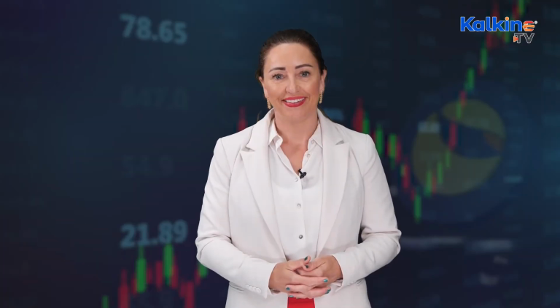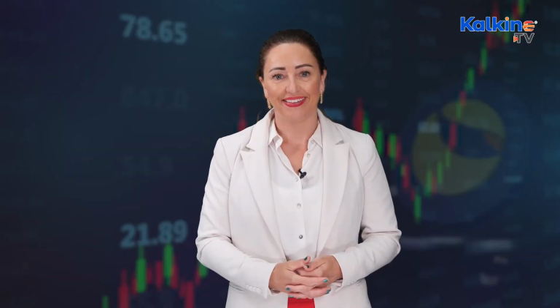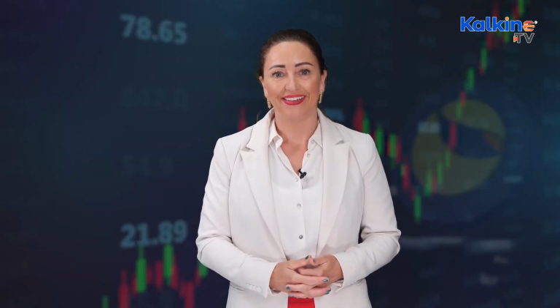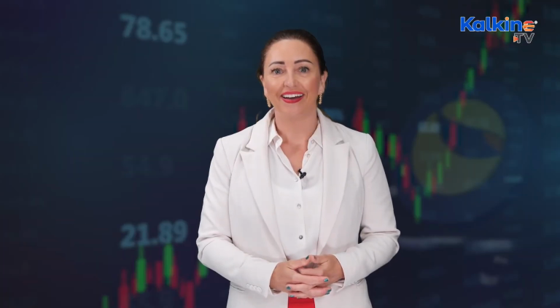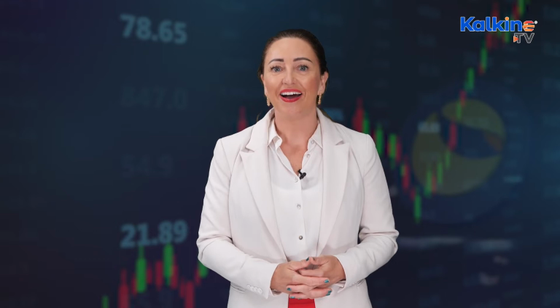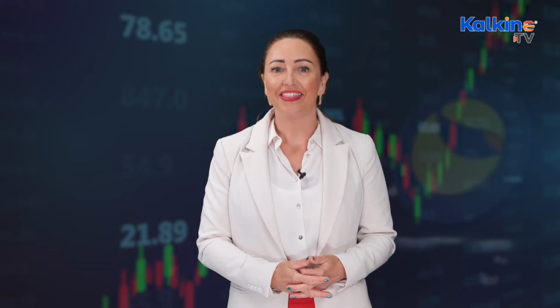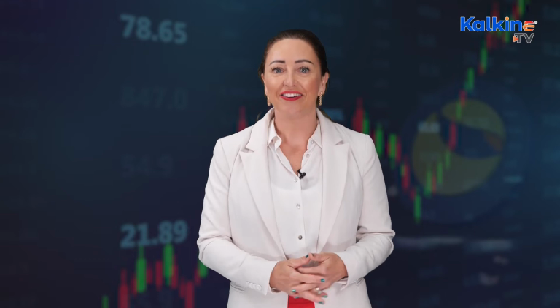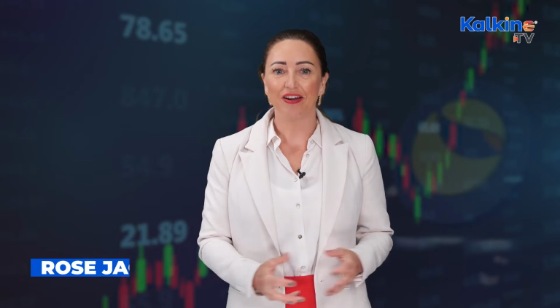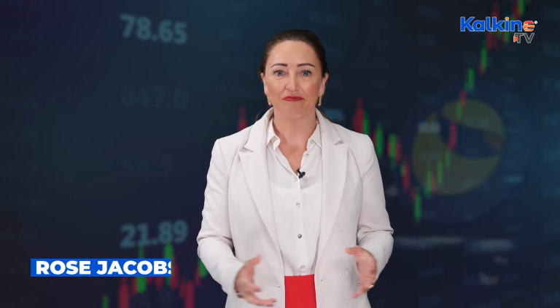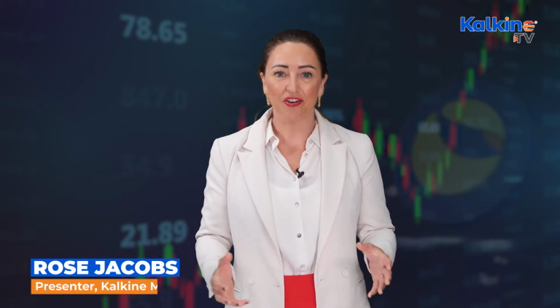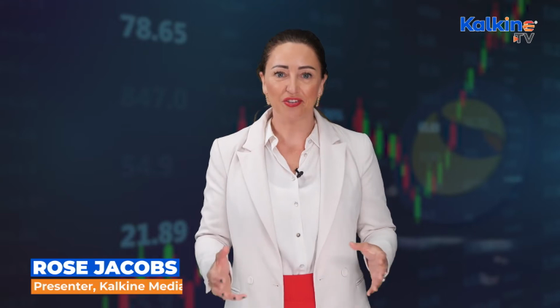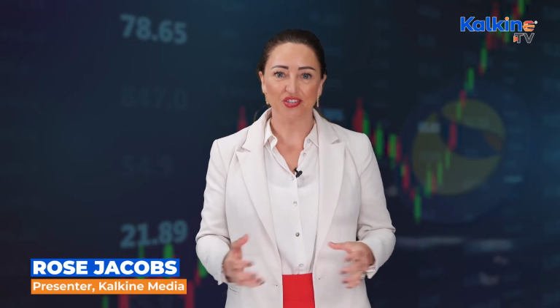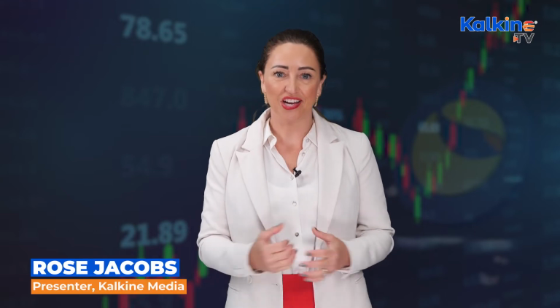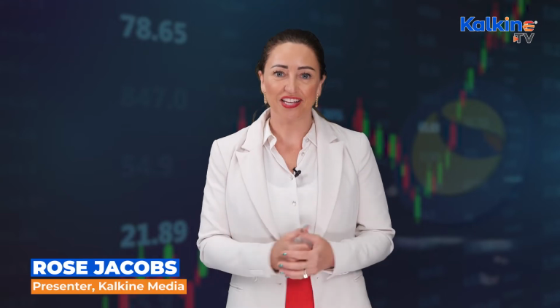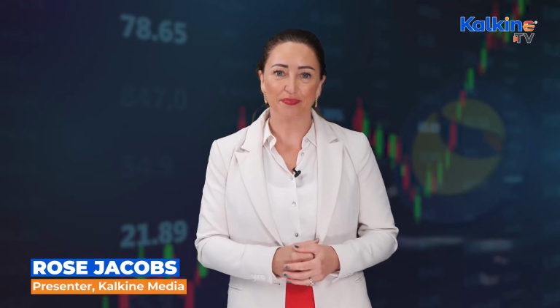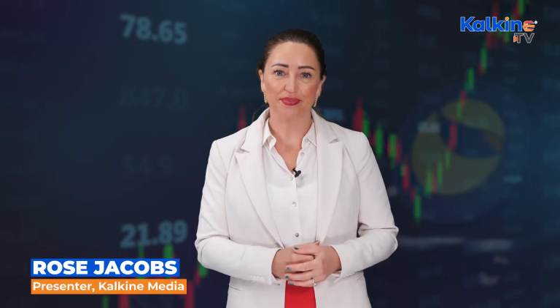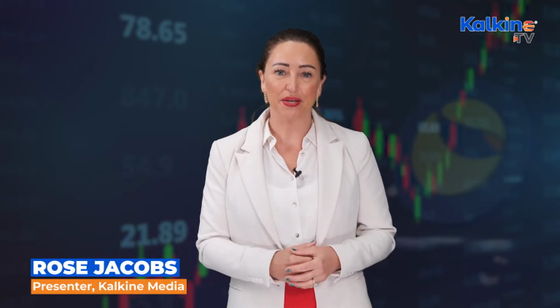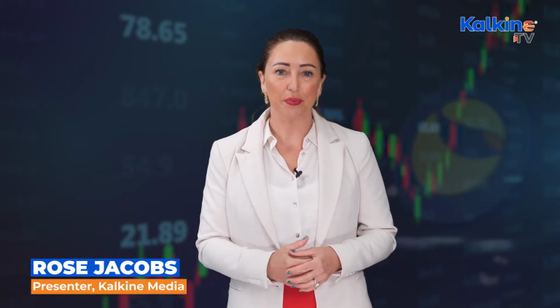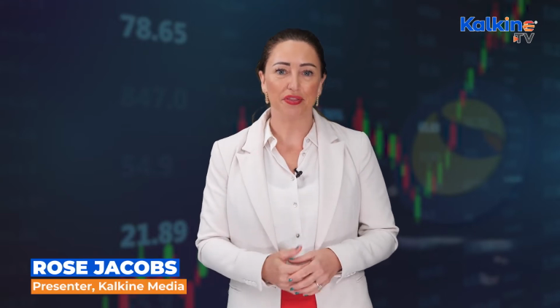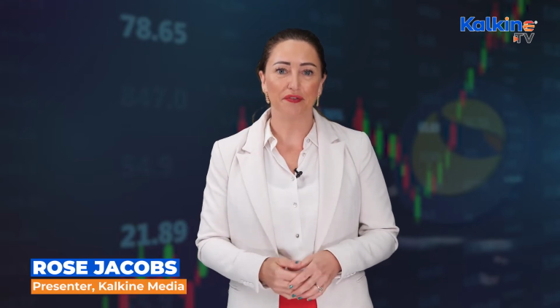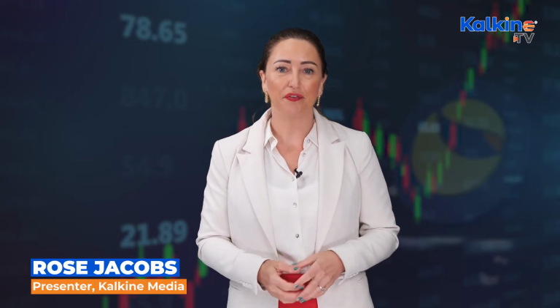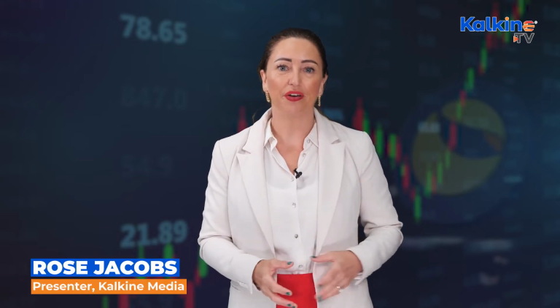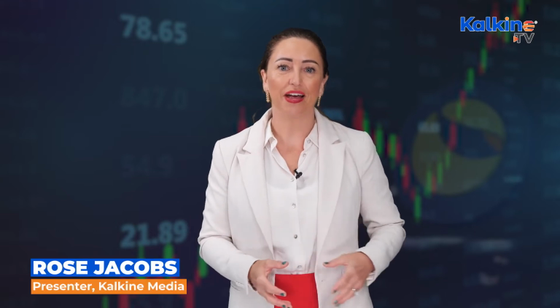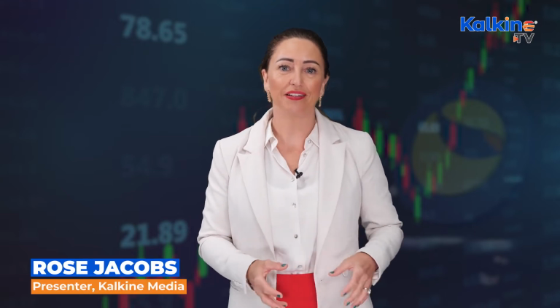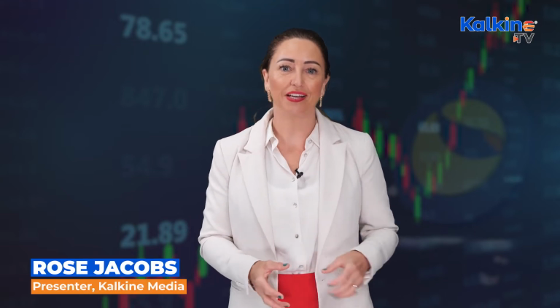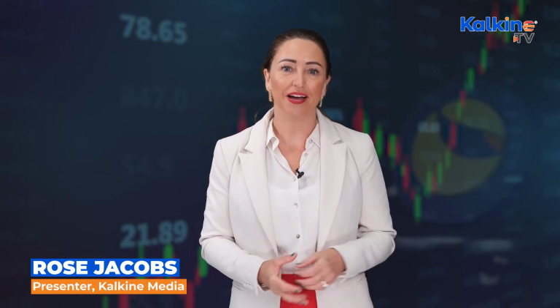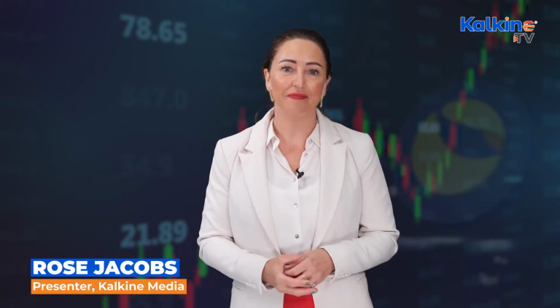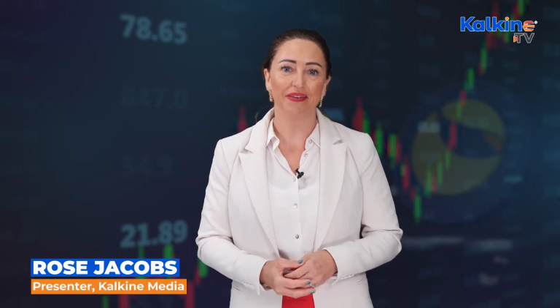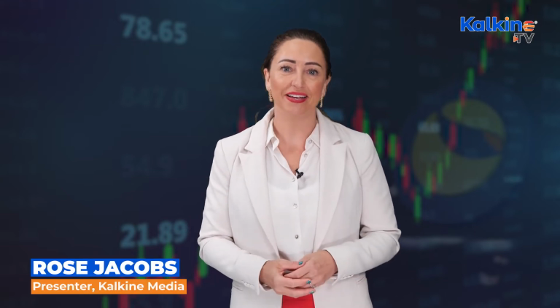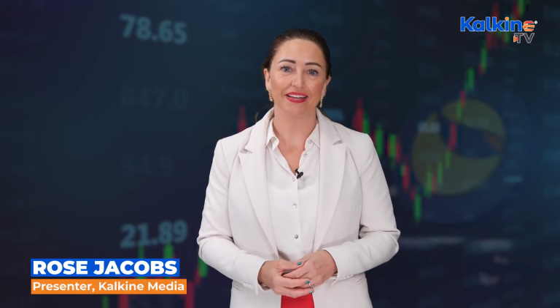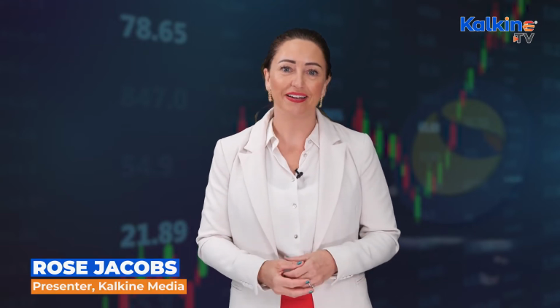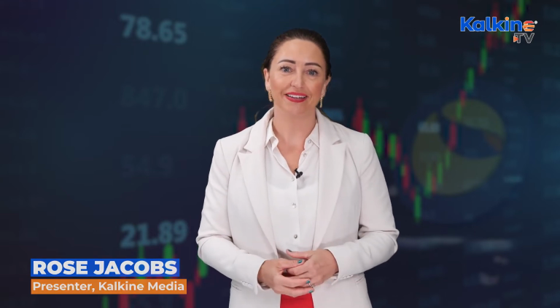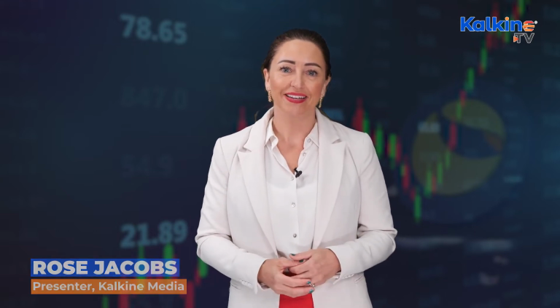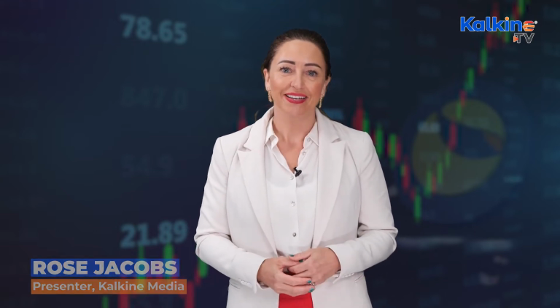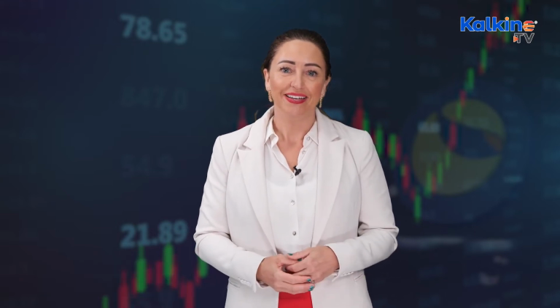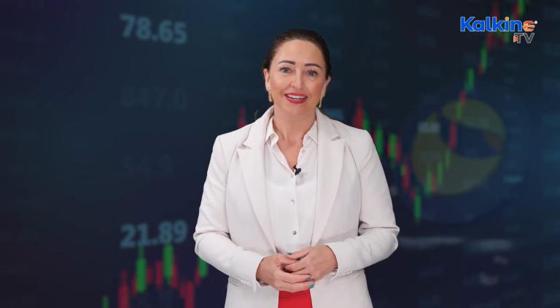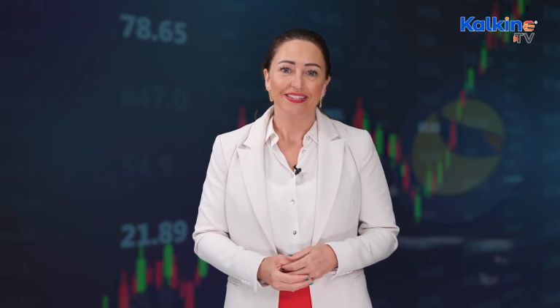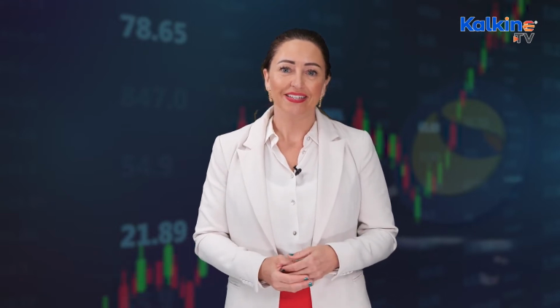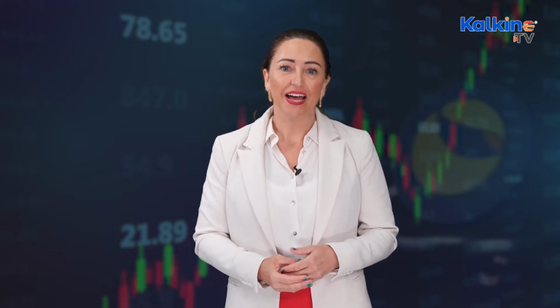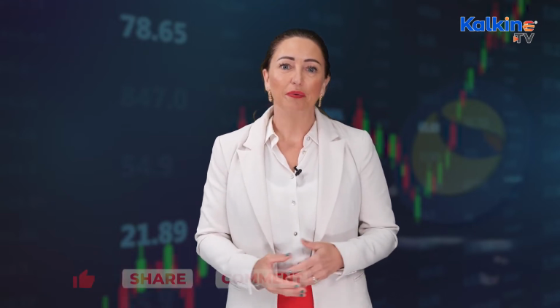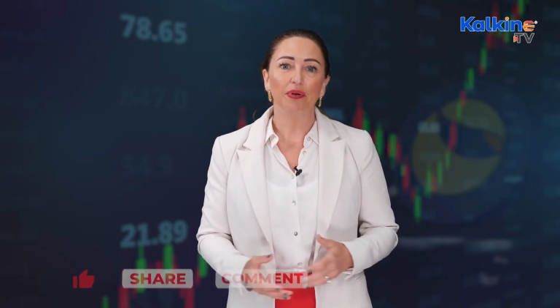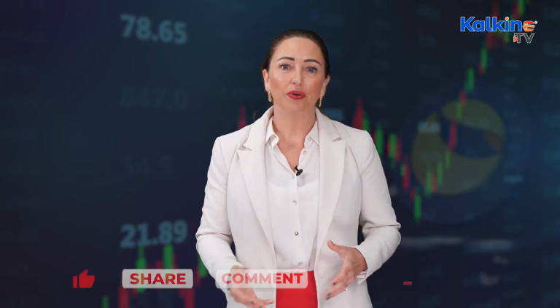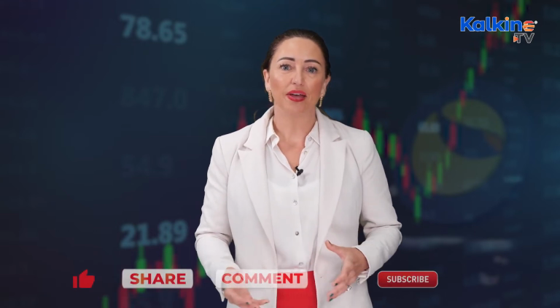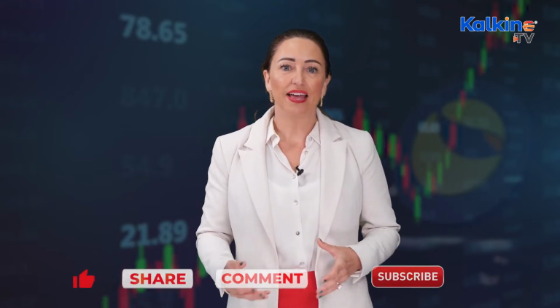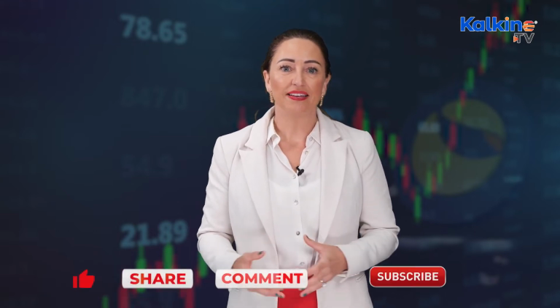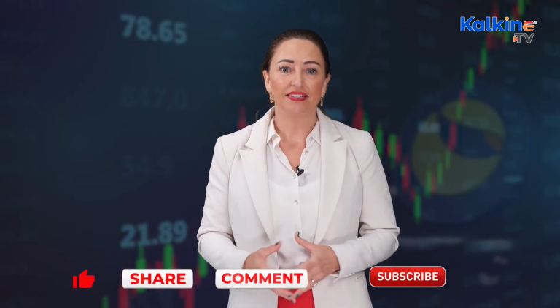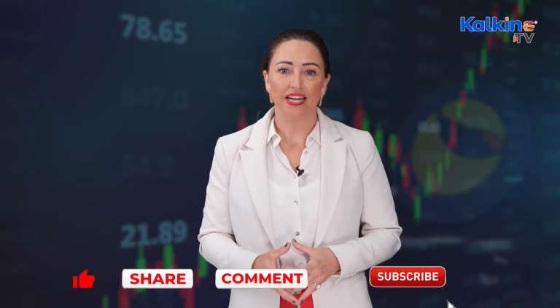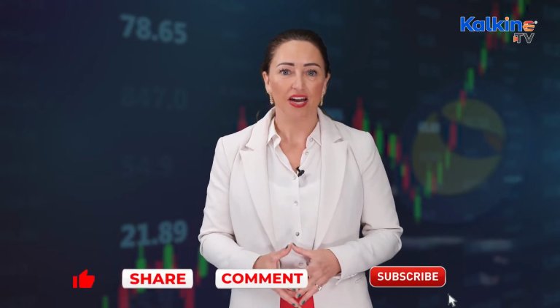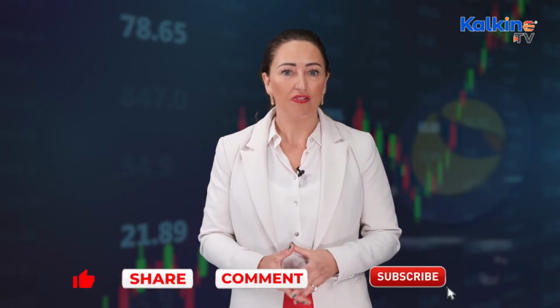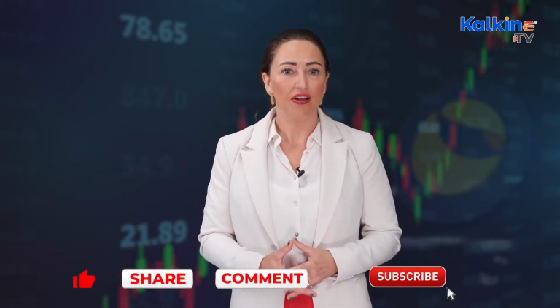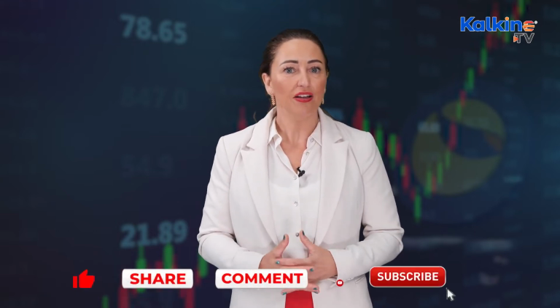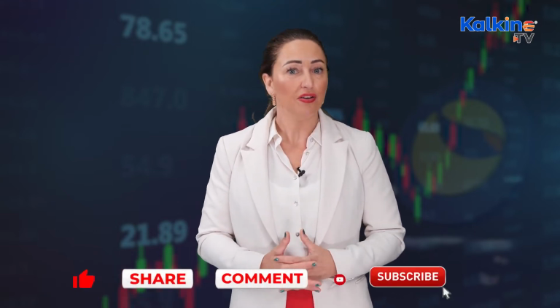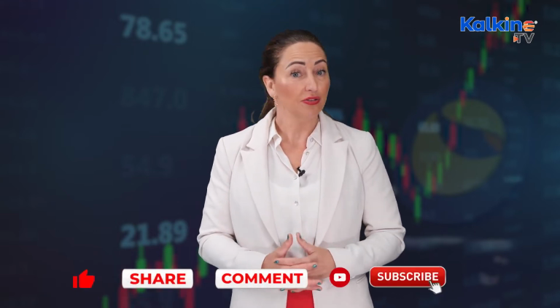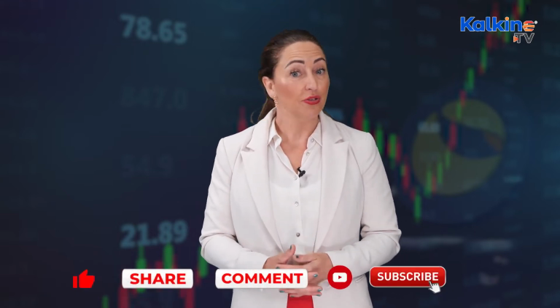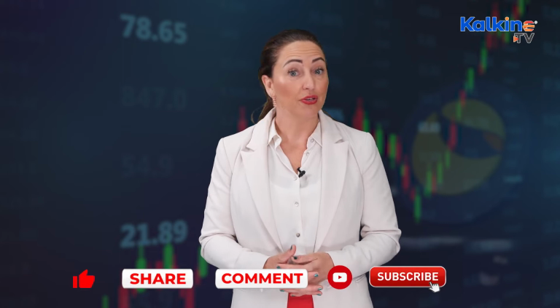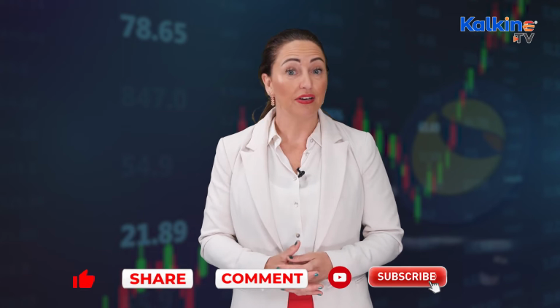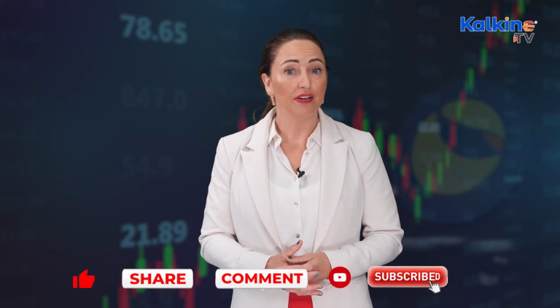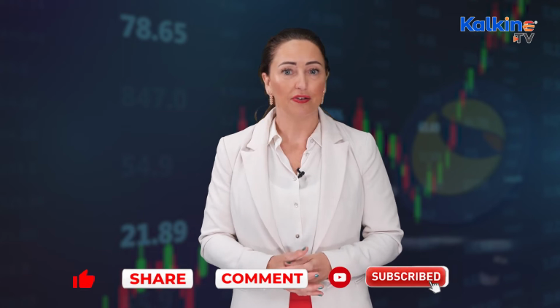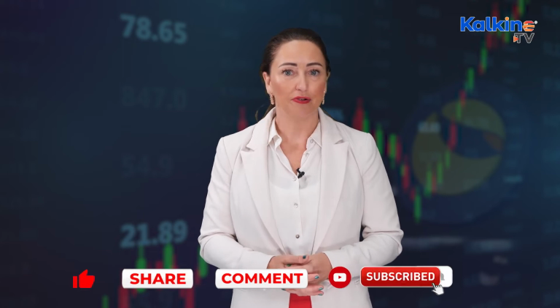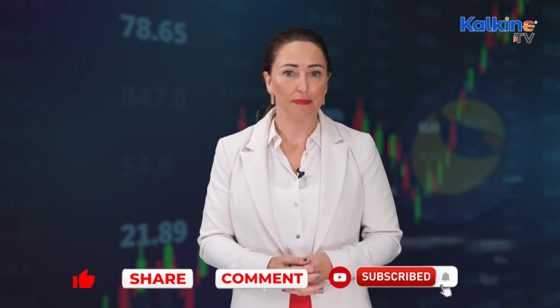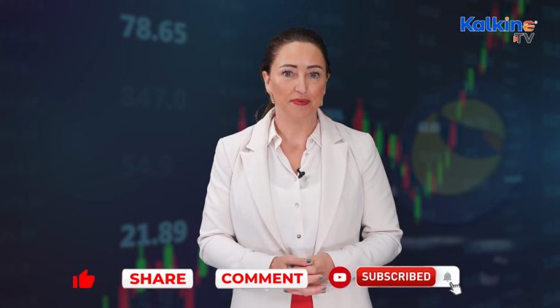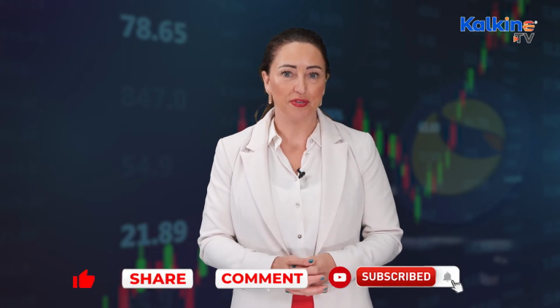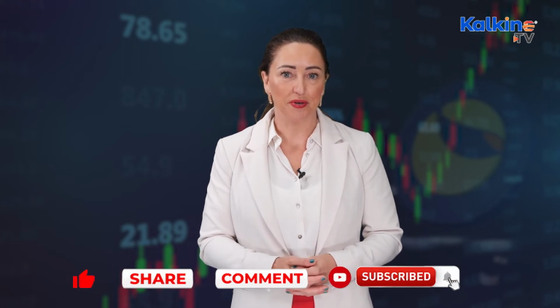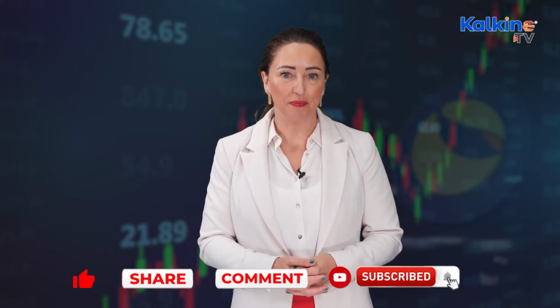Hi, I'm Rose Jacobs, here with you for Kalkine Media. Today we're looking at Terra Luna Crypto.